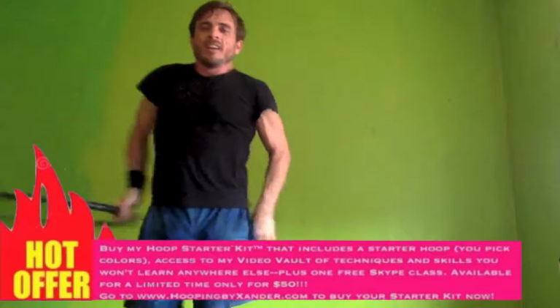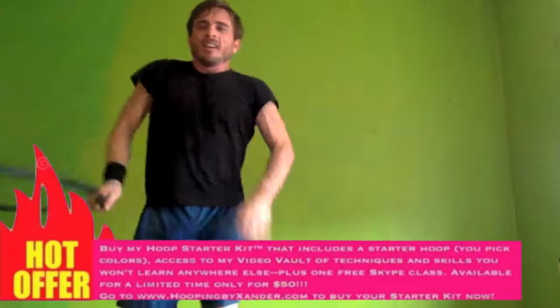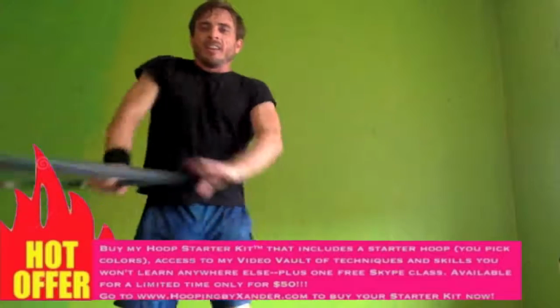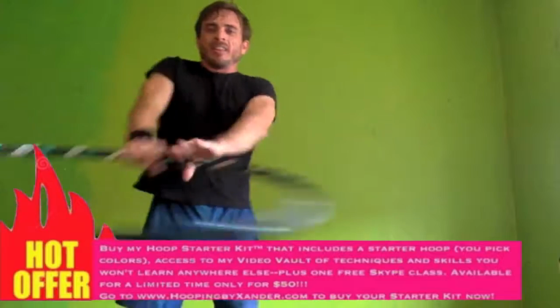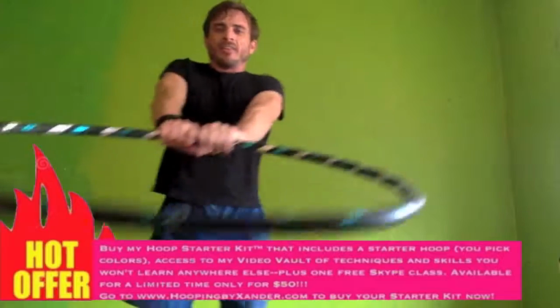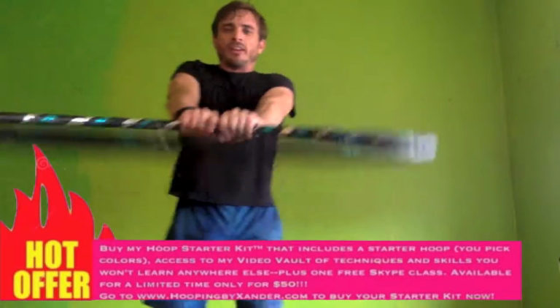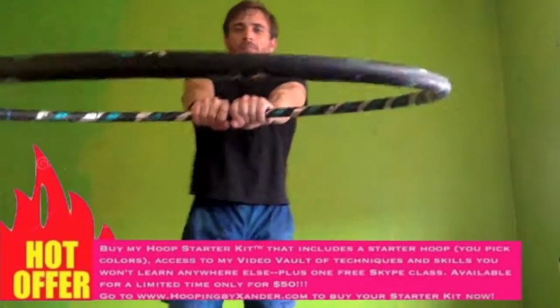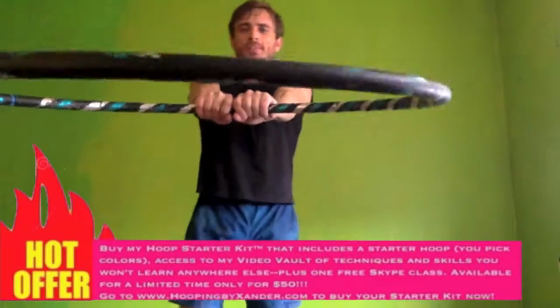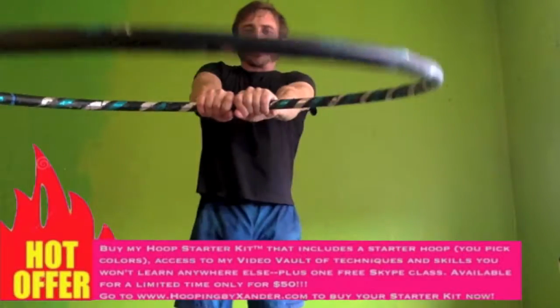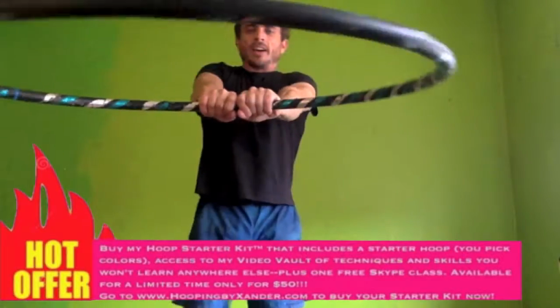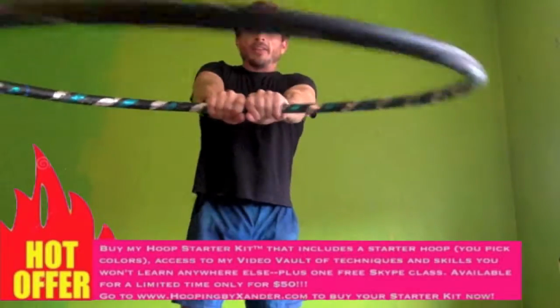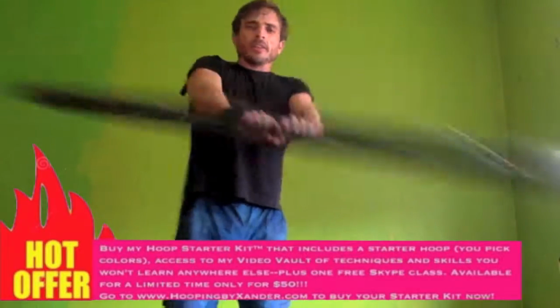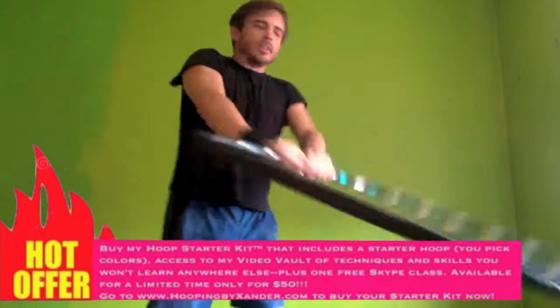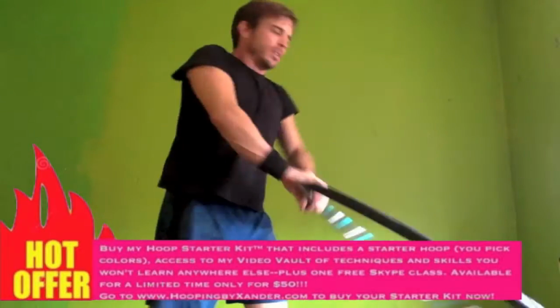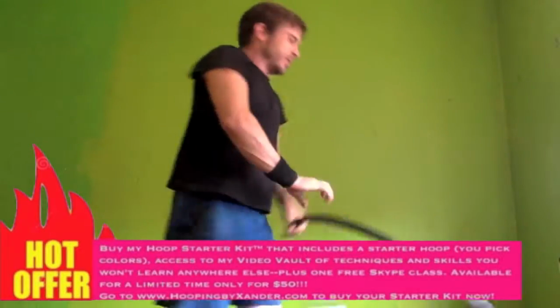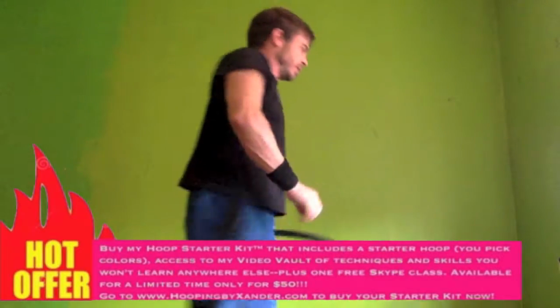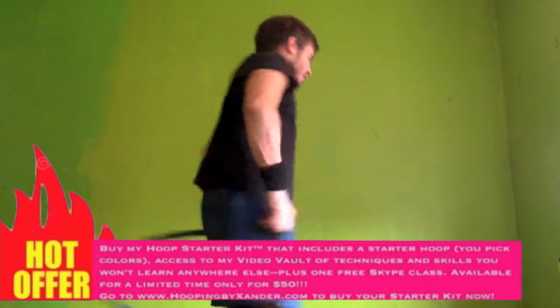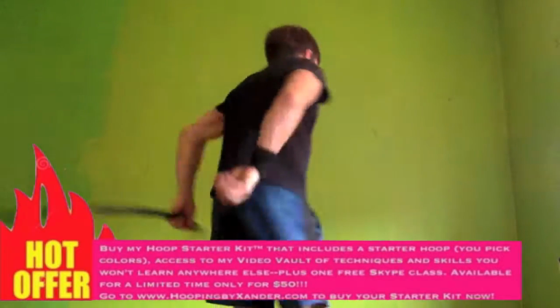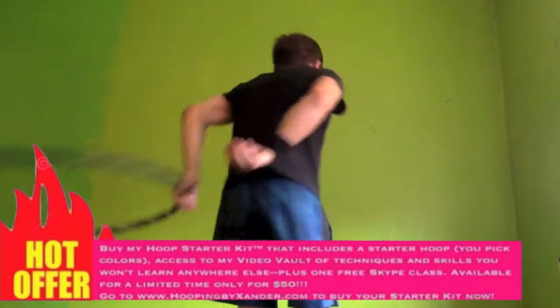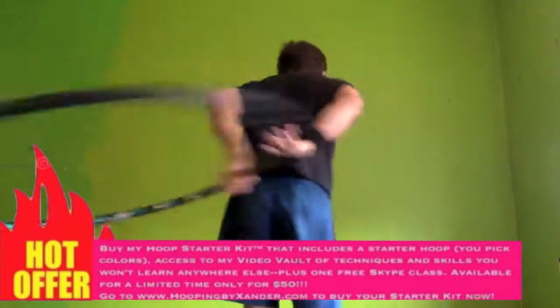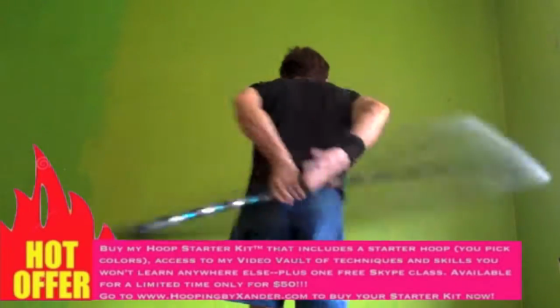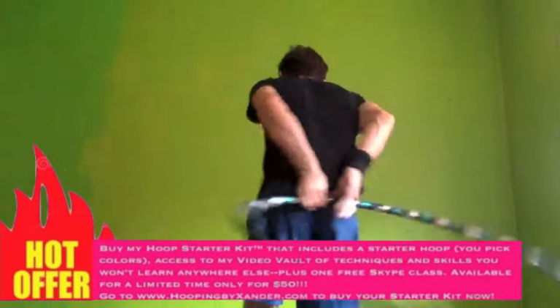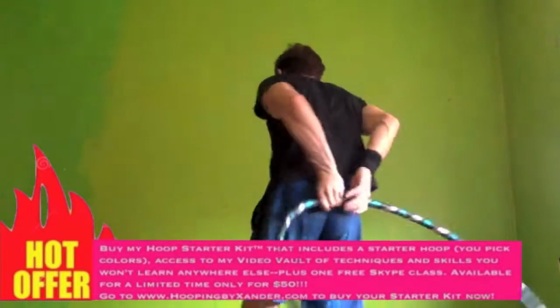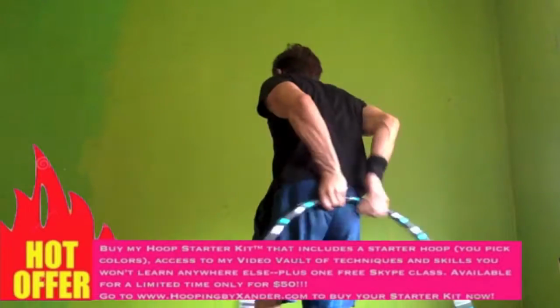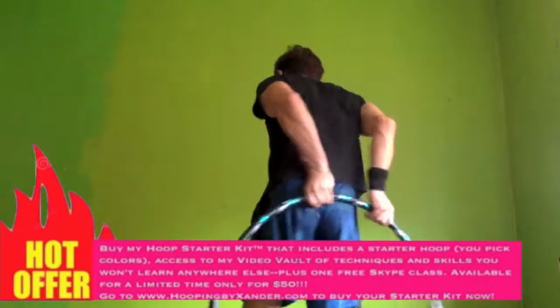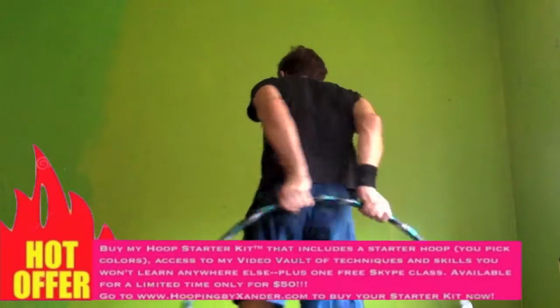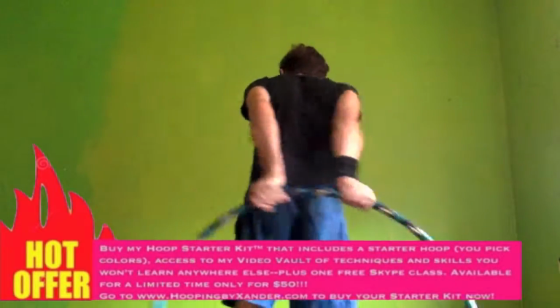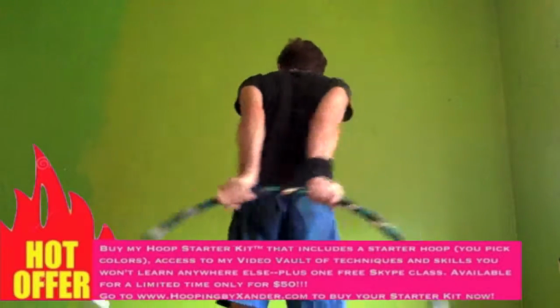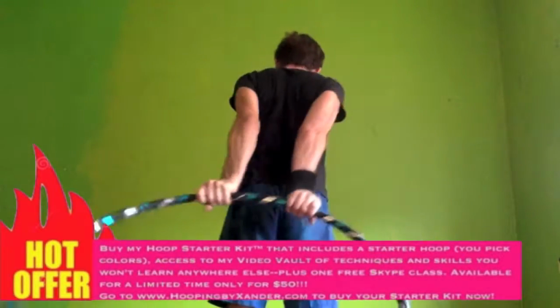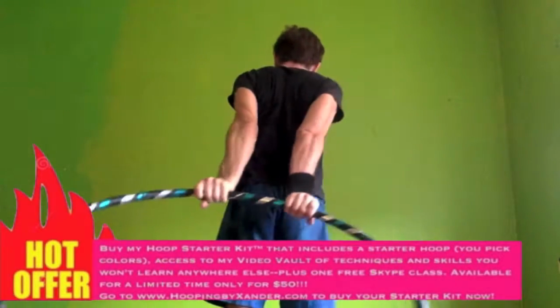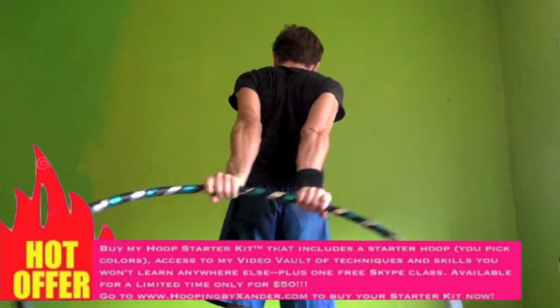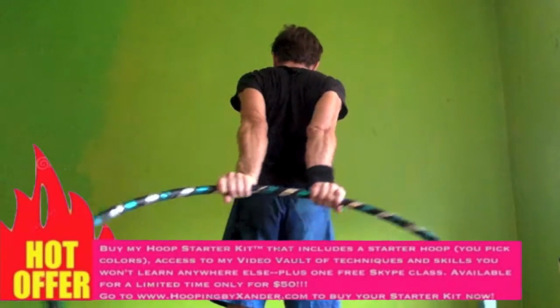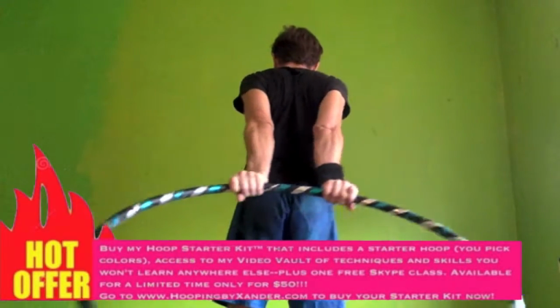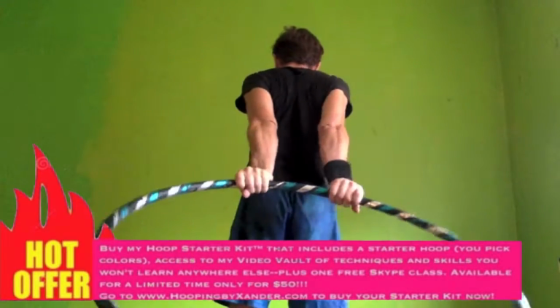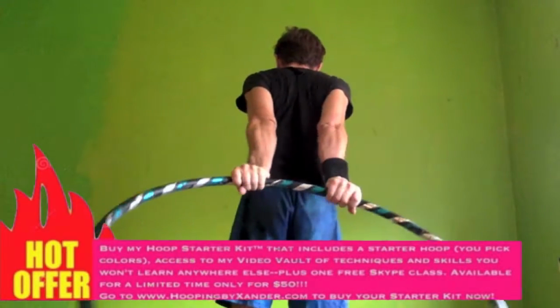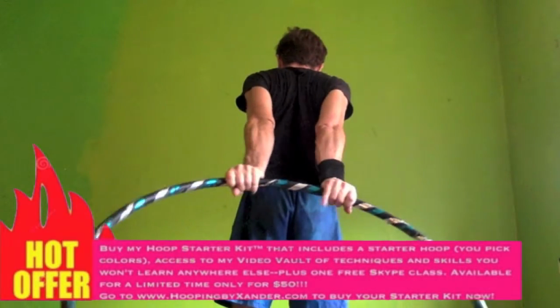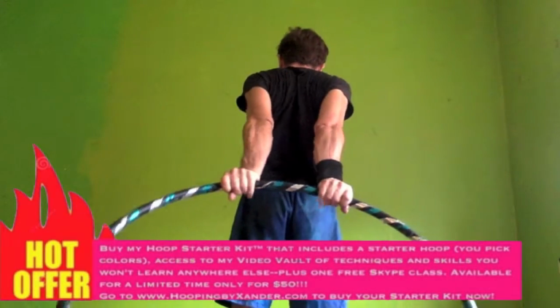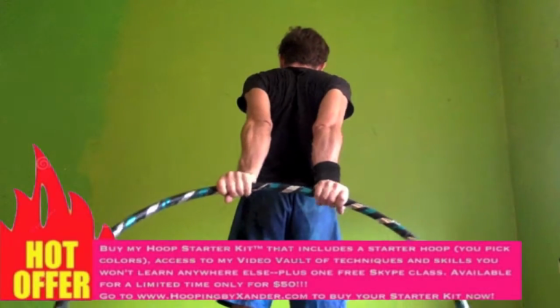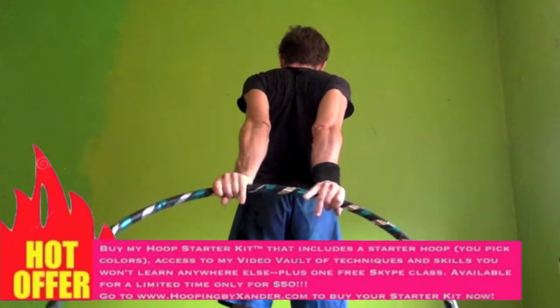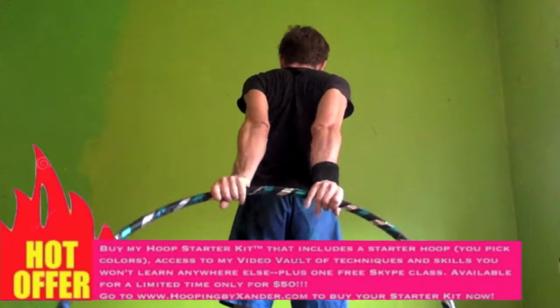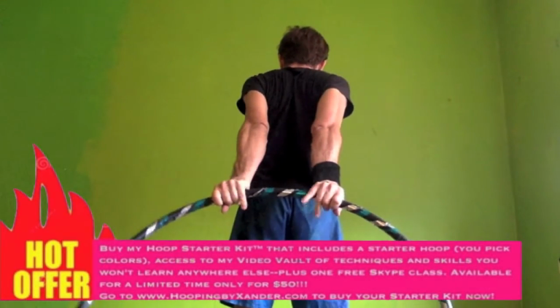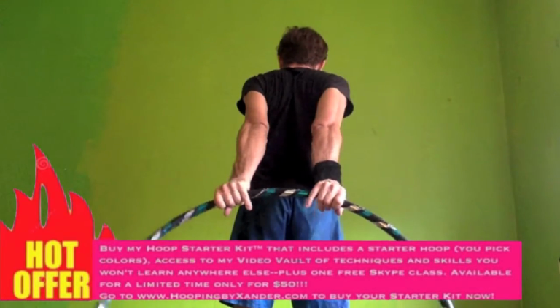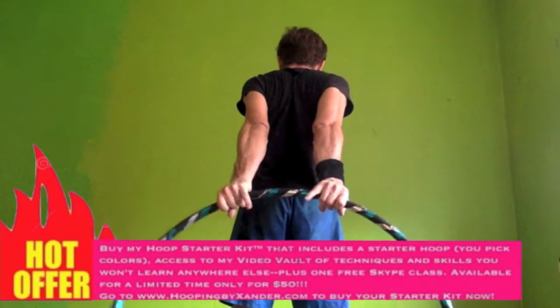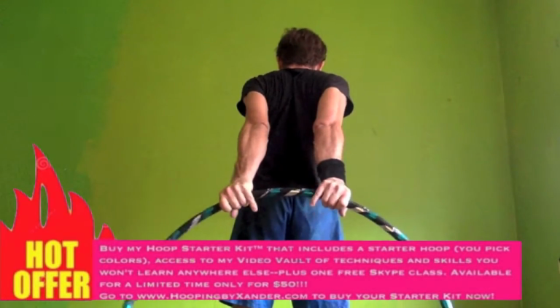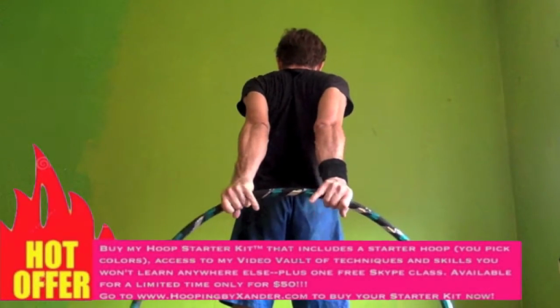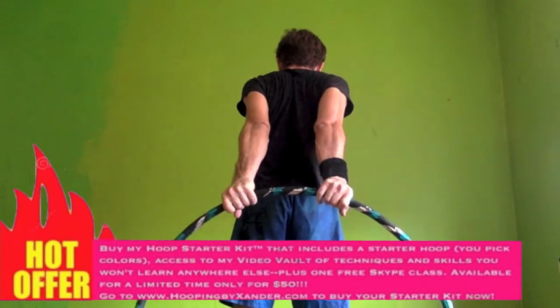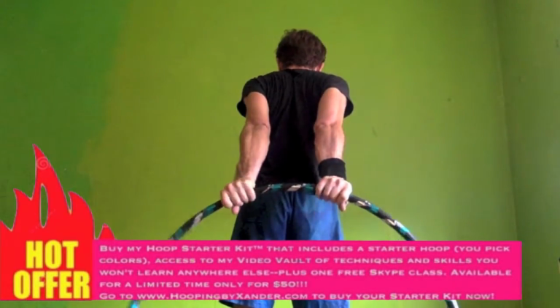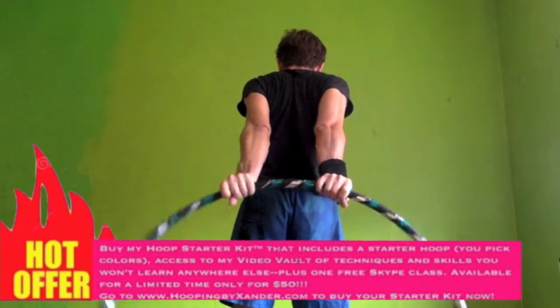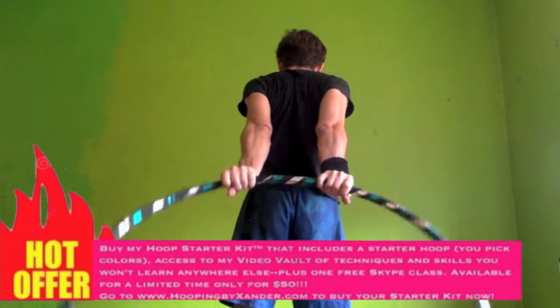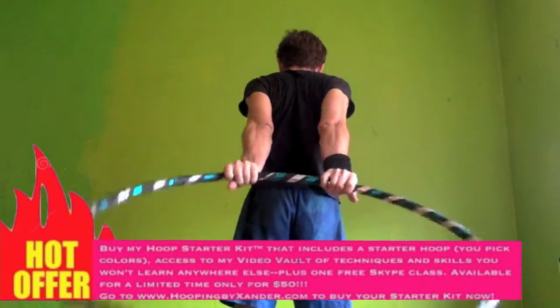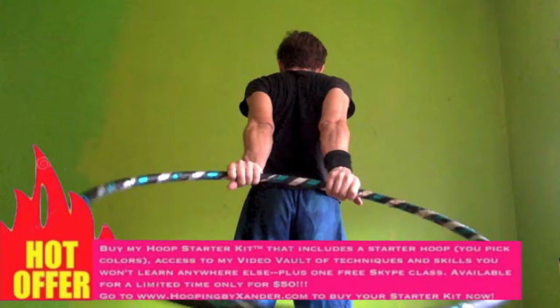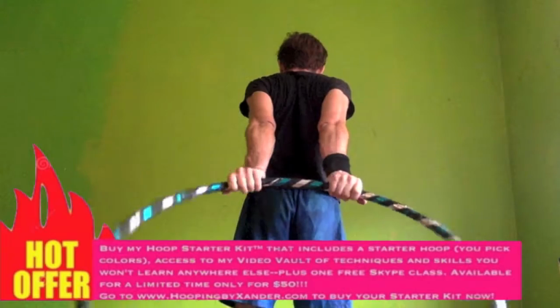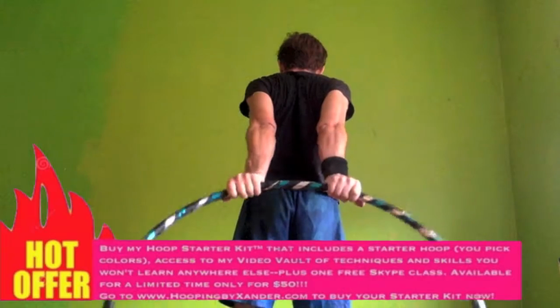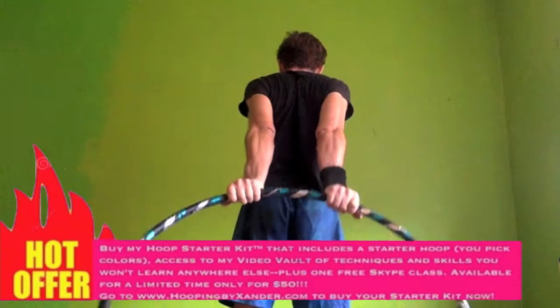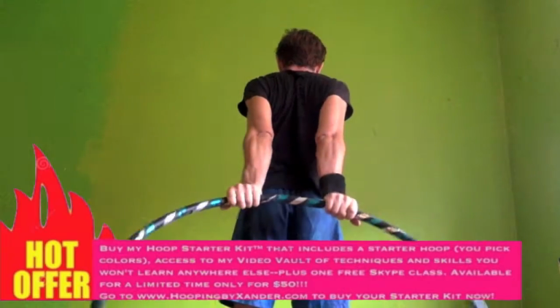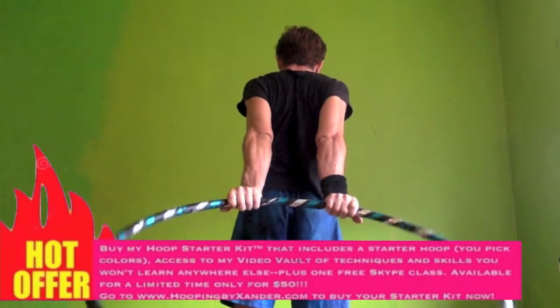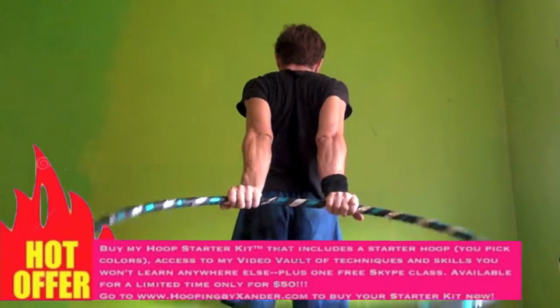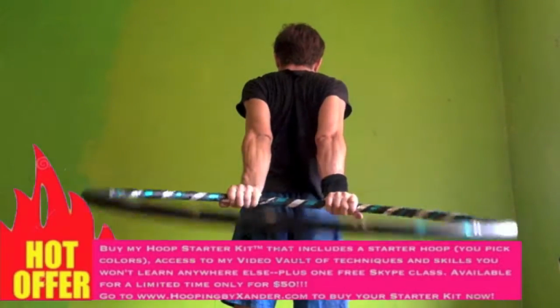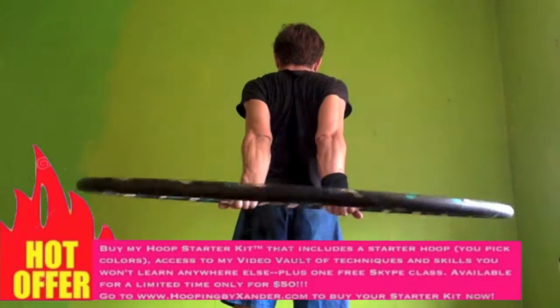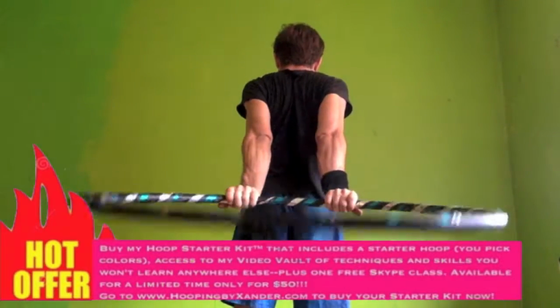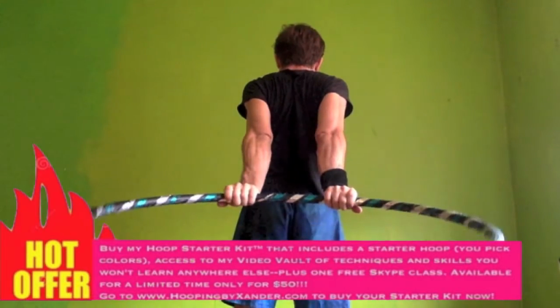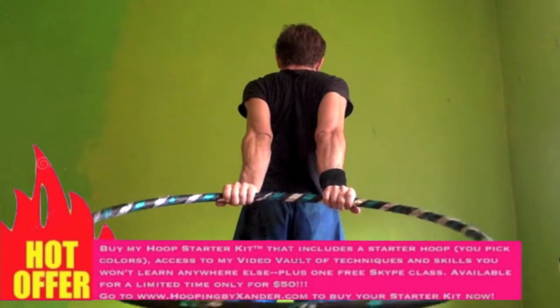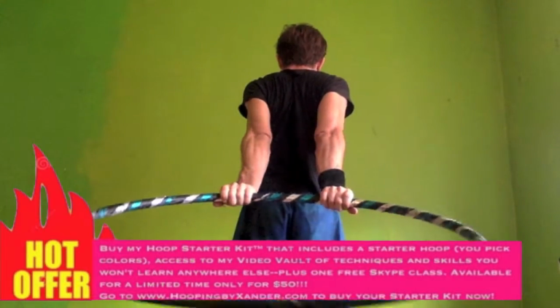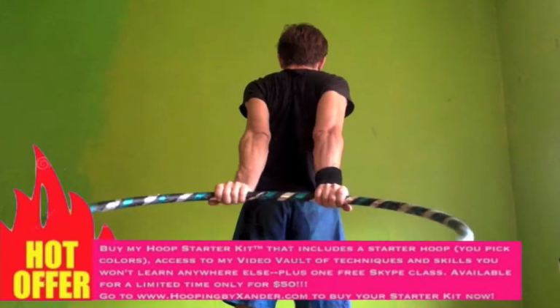Thumbs together, thumbs apart. You see I've got my kinkies here — they don't need to be fully together.